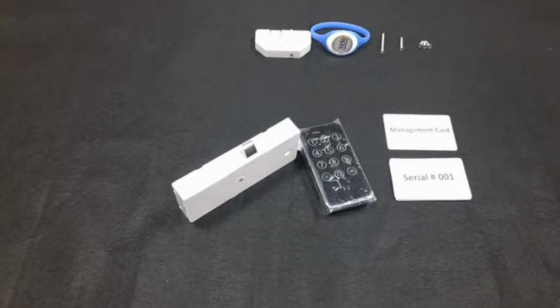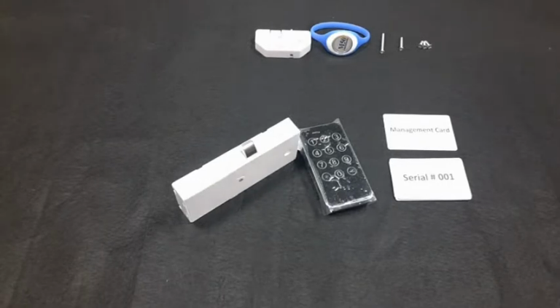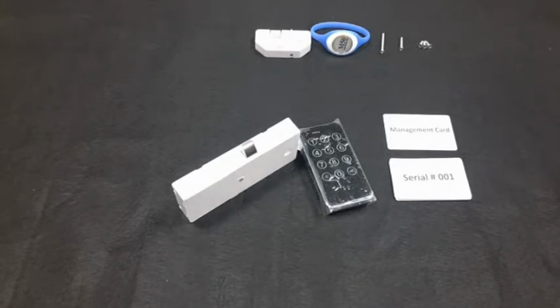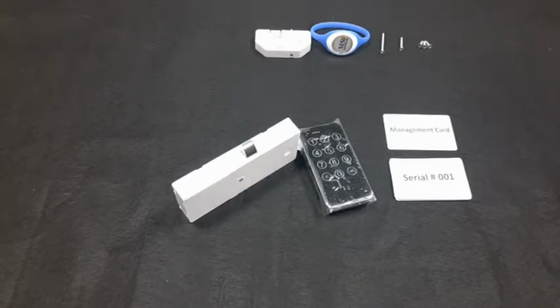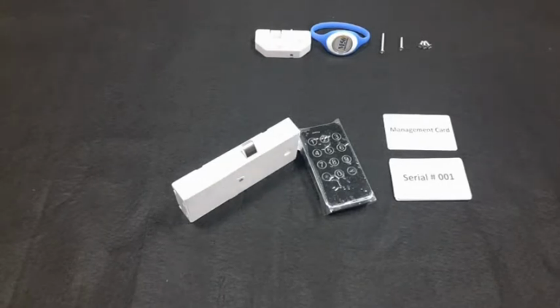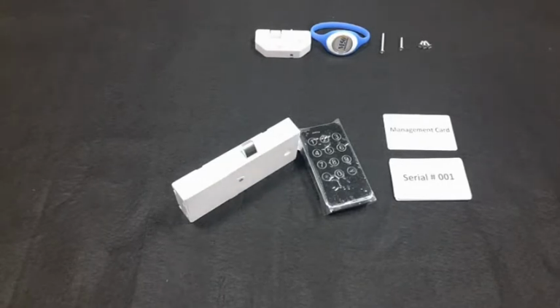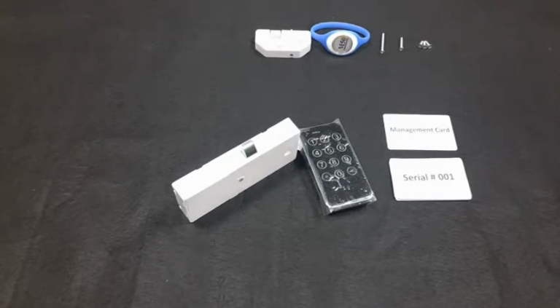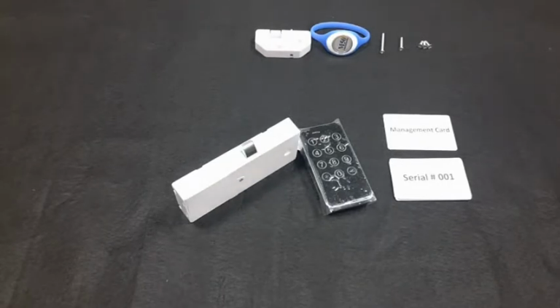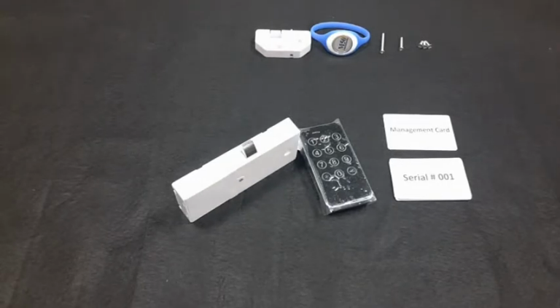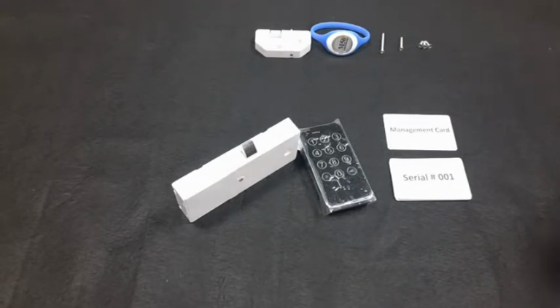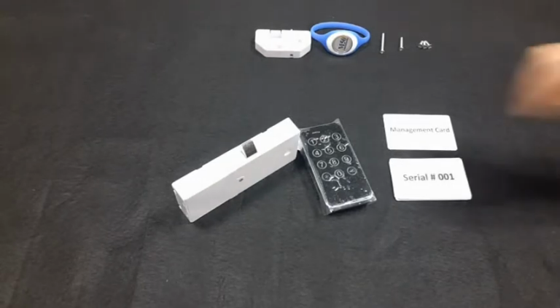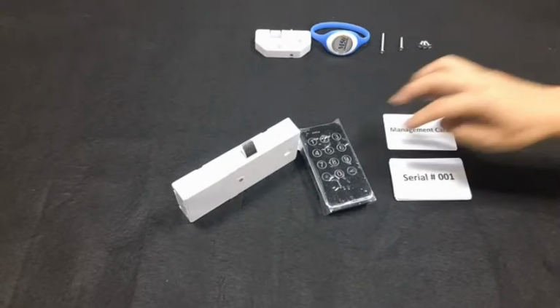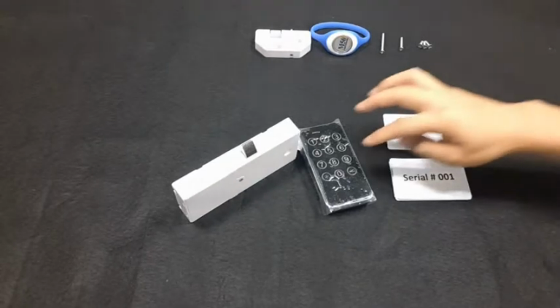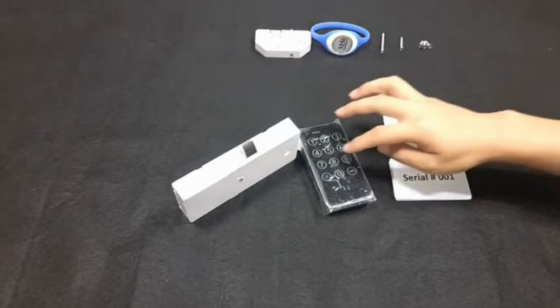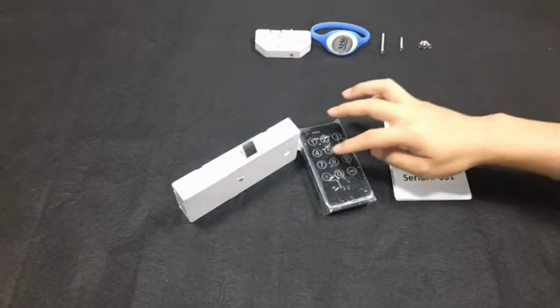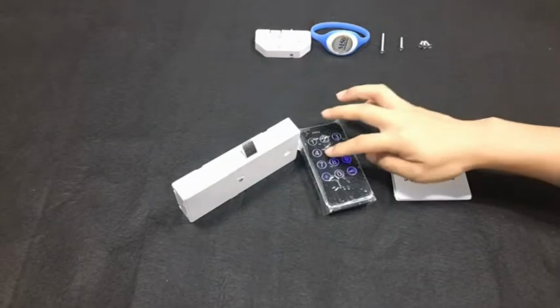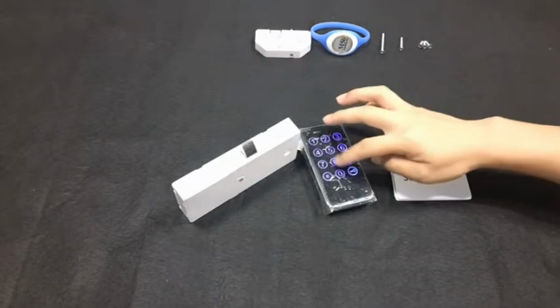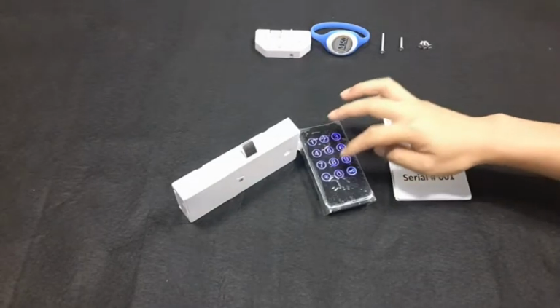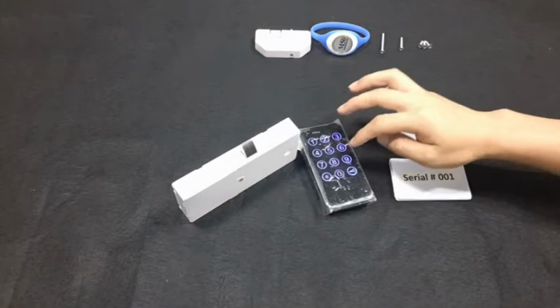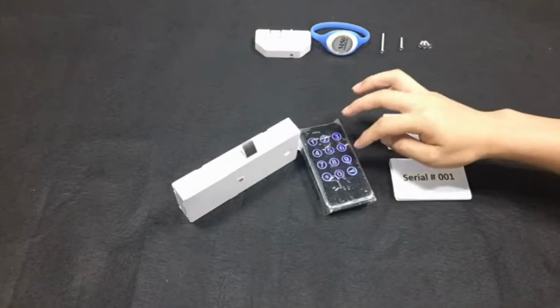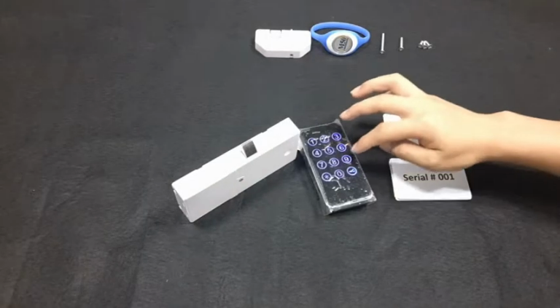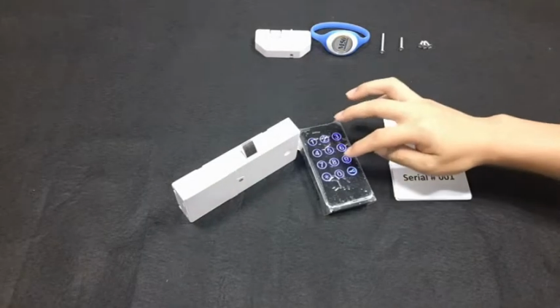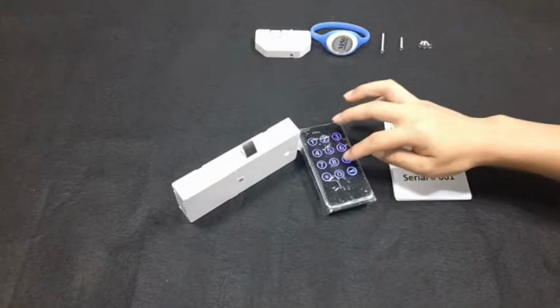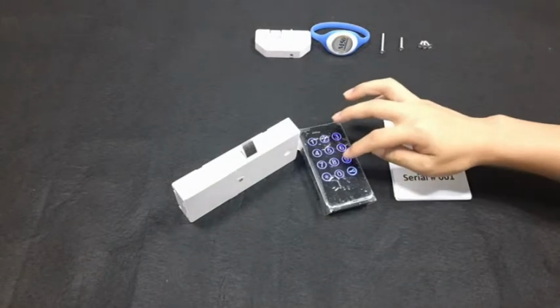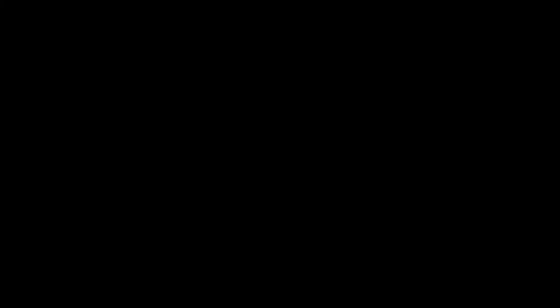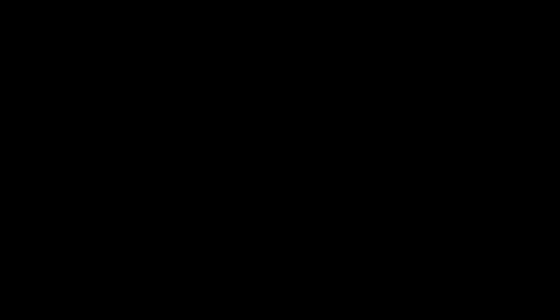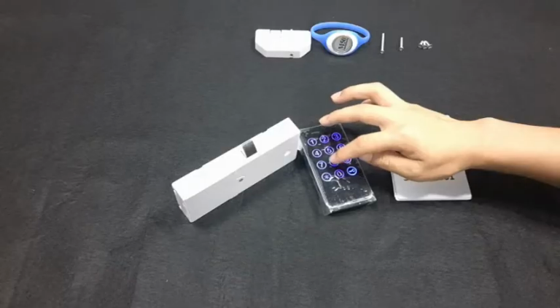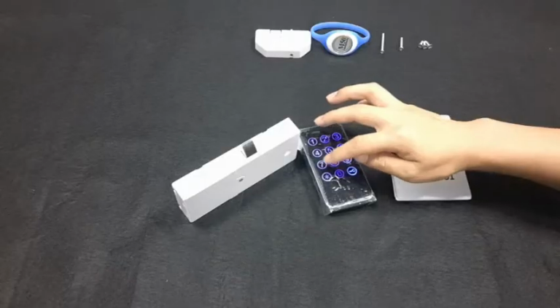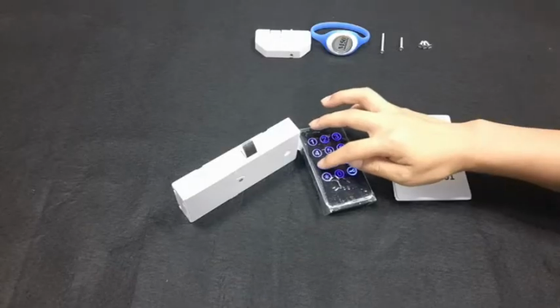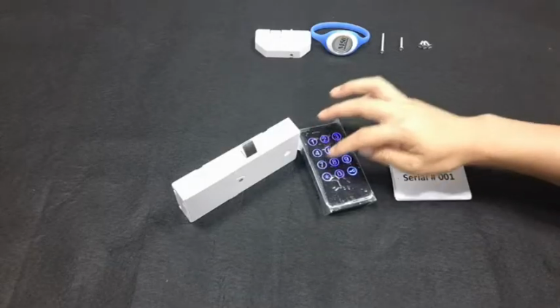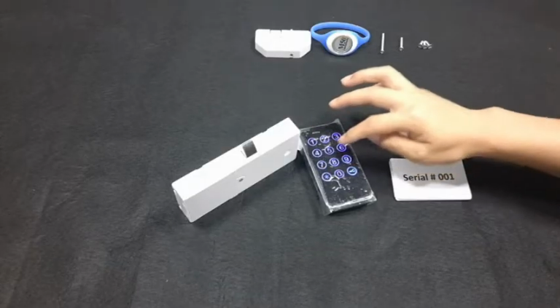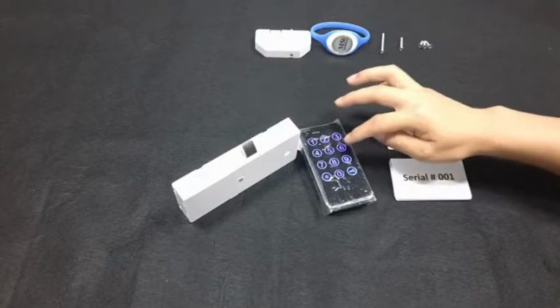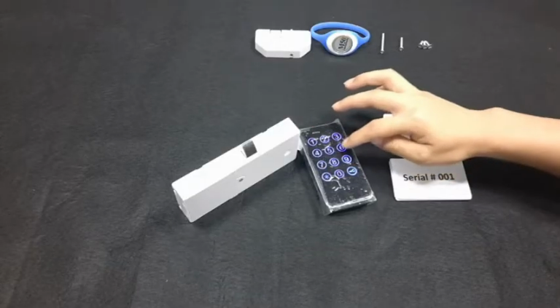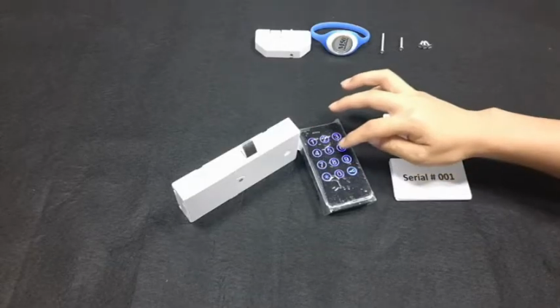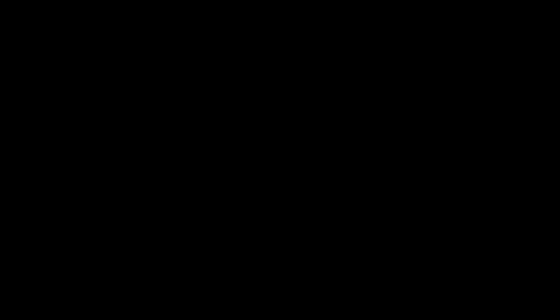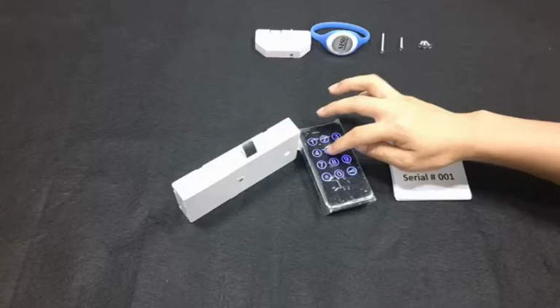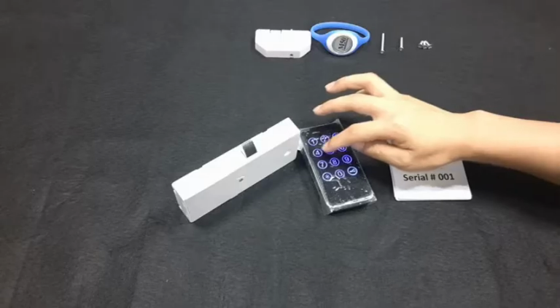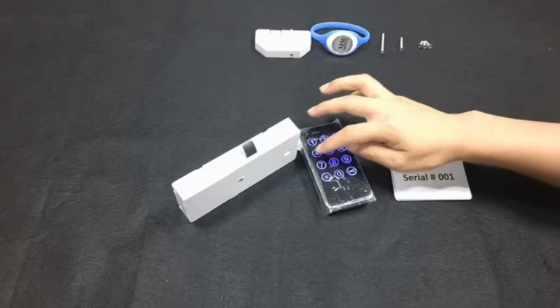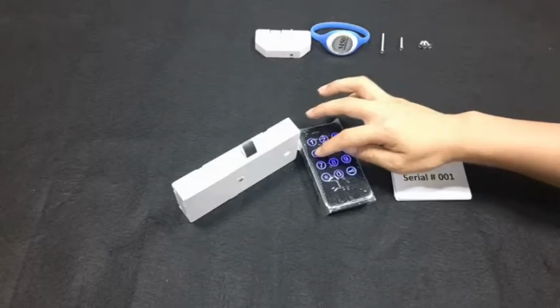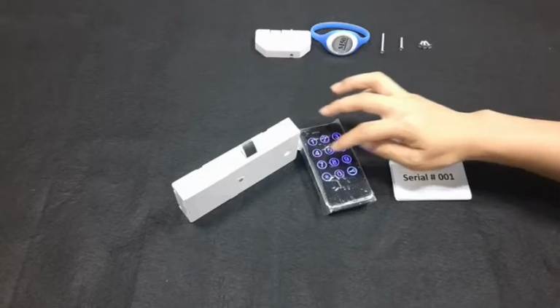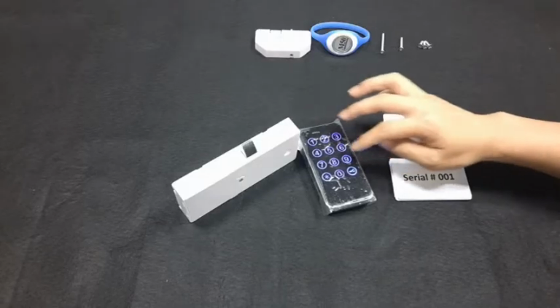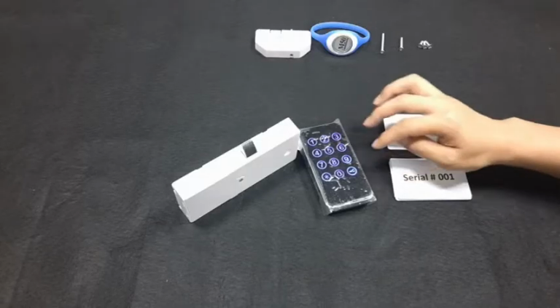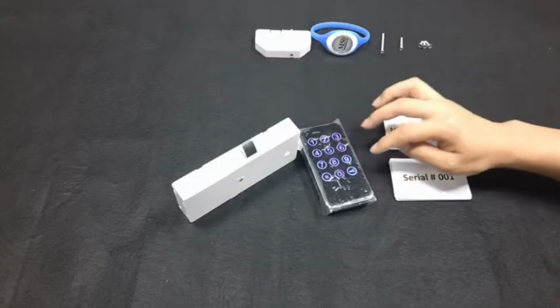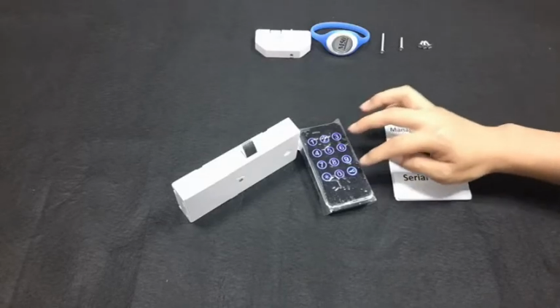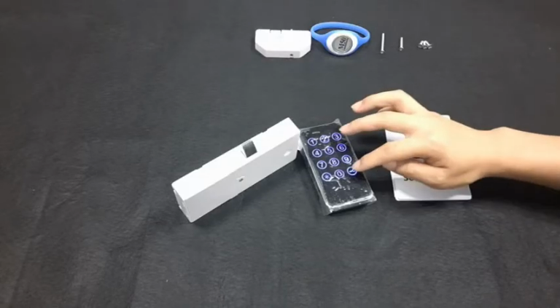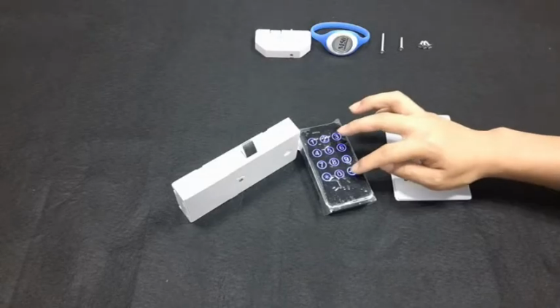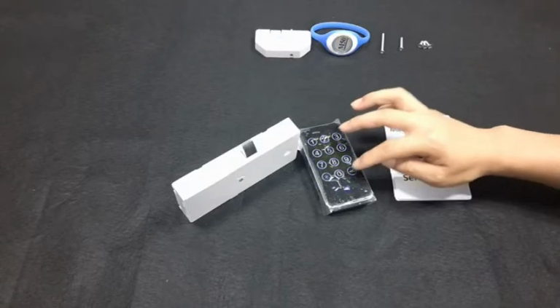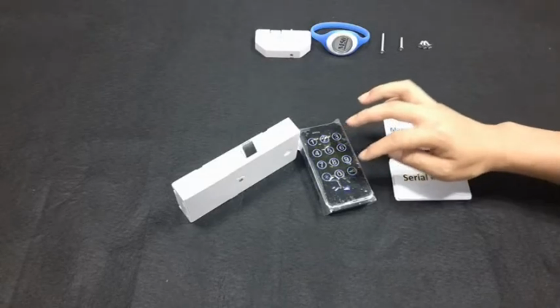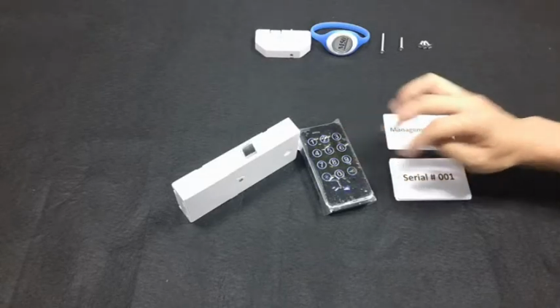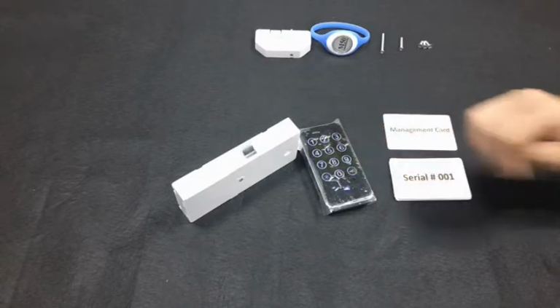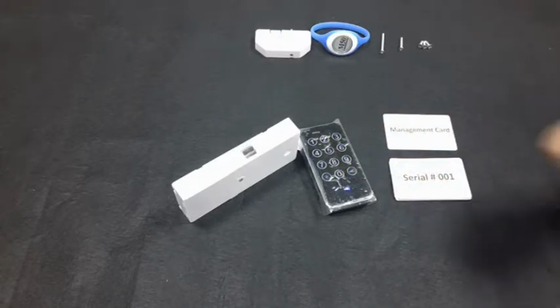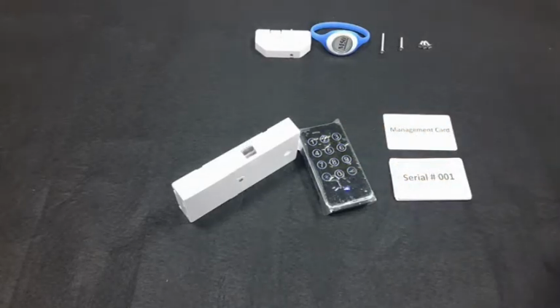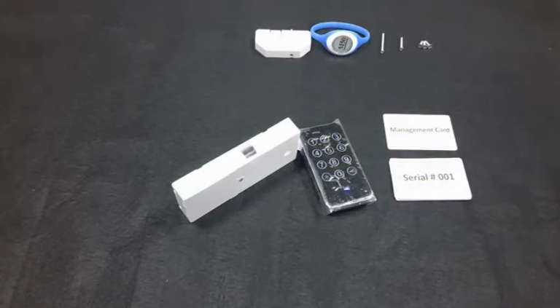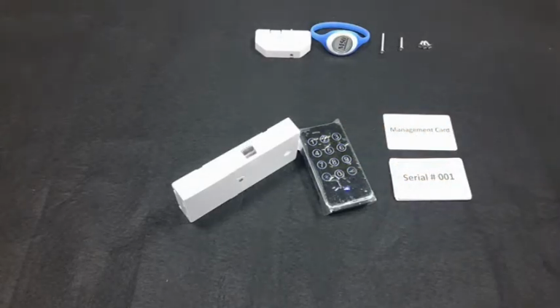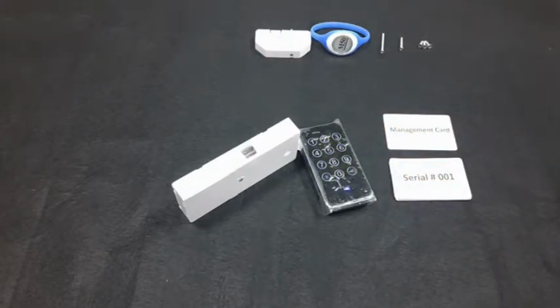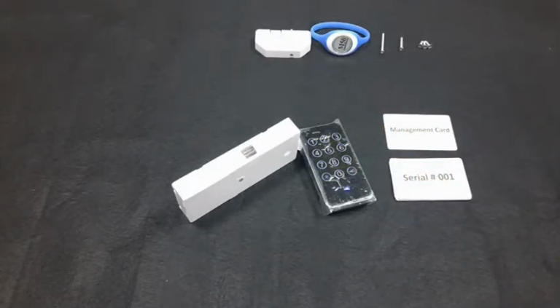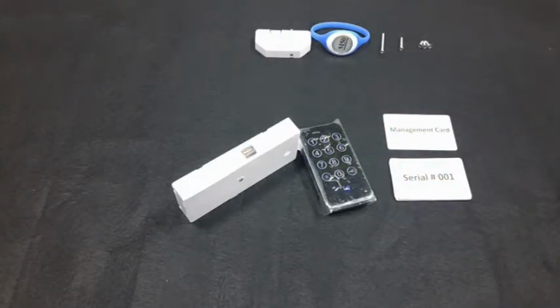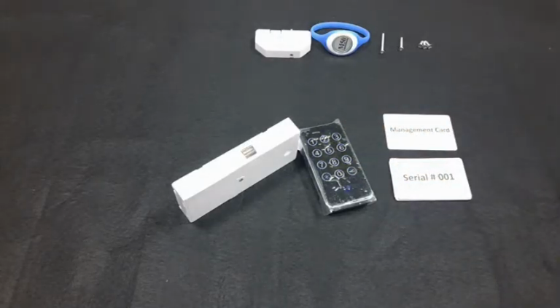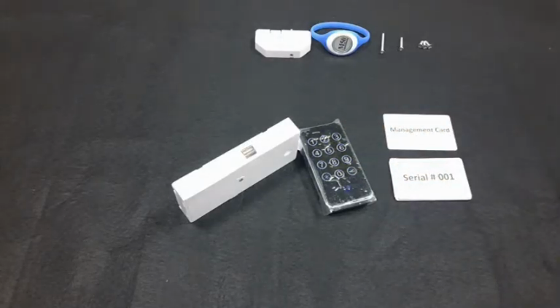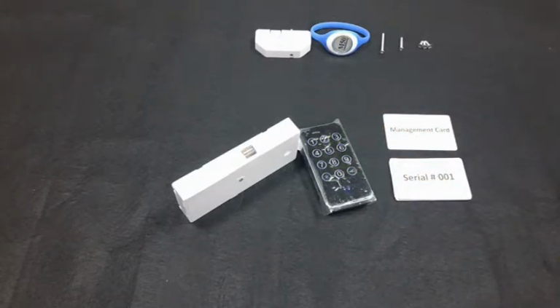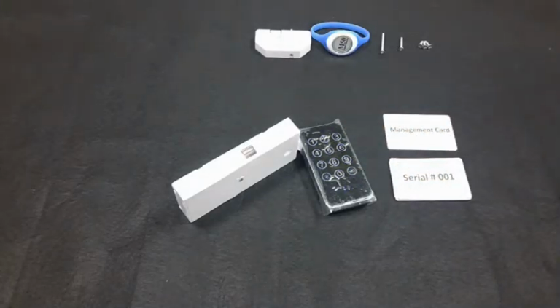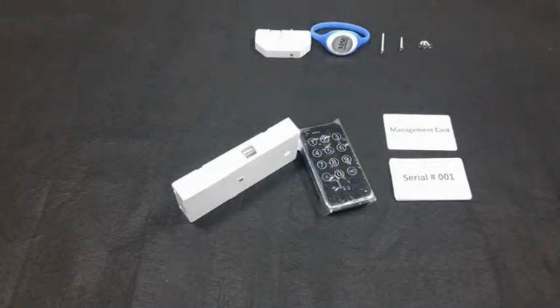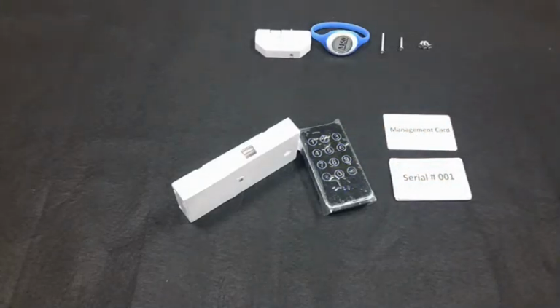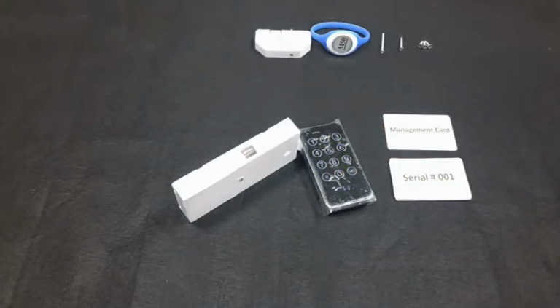Press the exterior button, input the same code, then press the key icon to open it — the lock plays music.